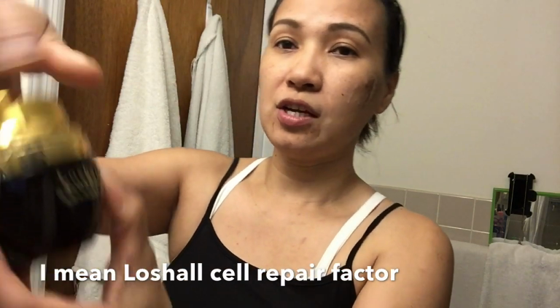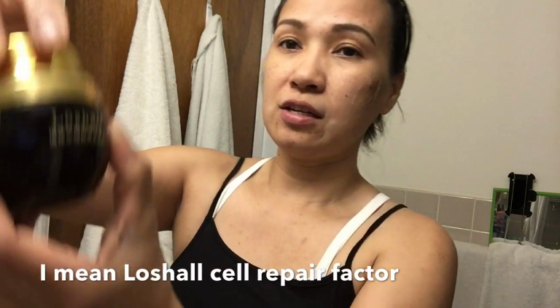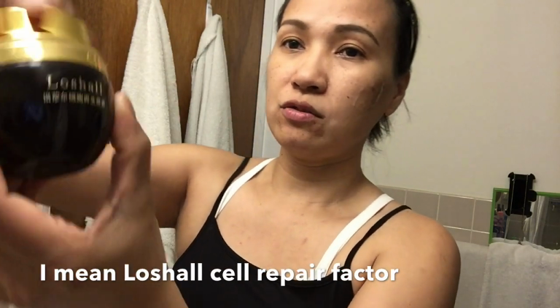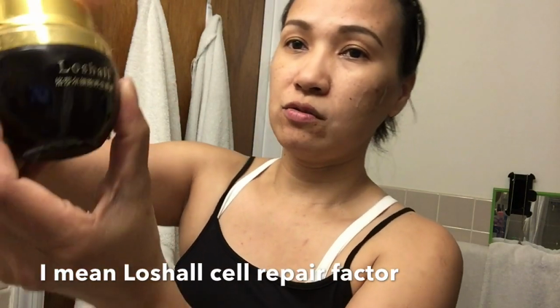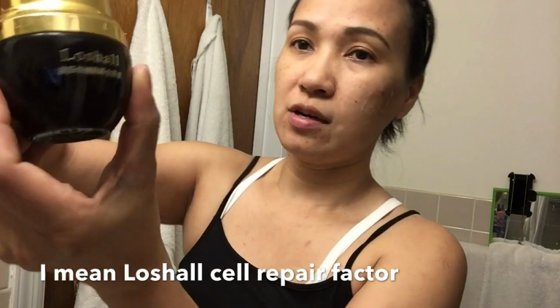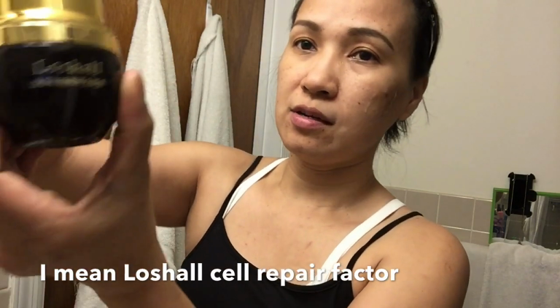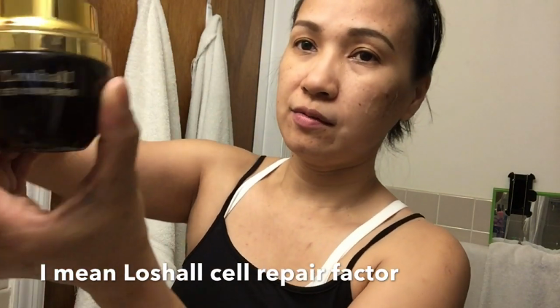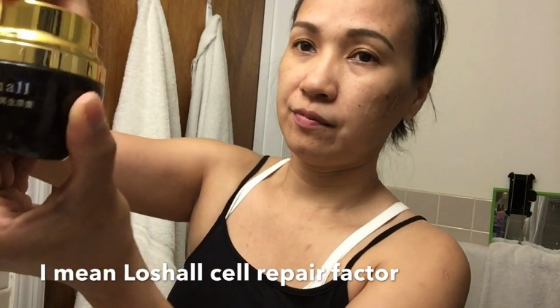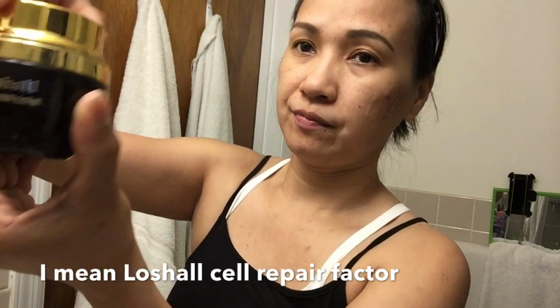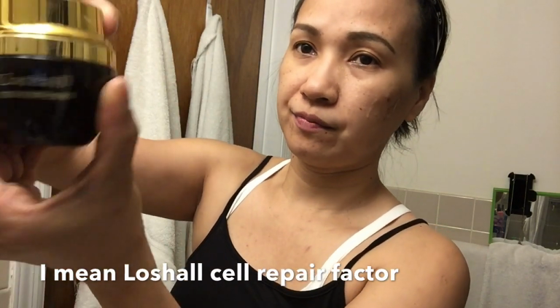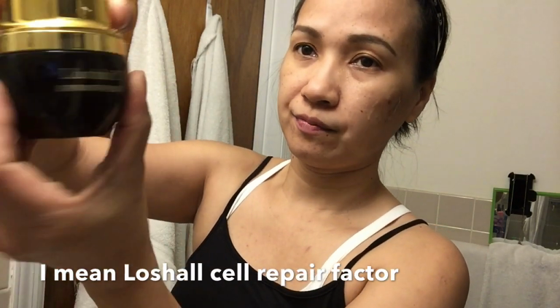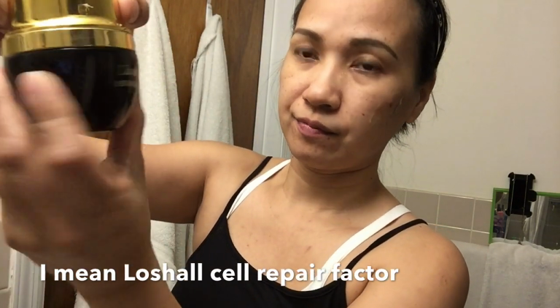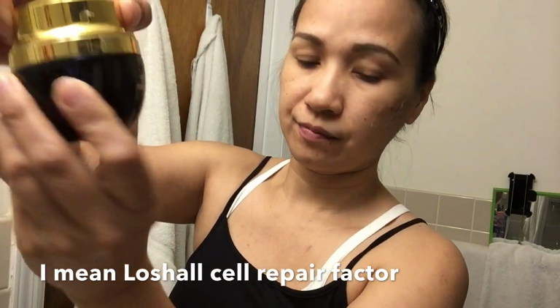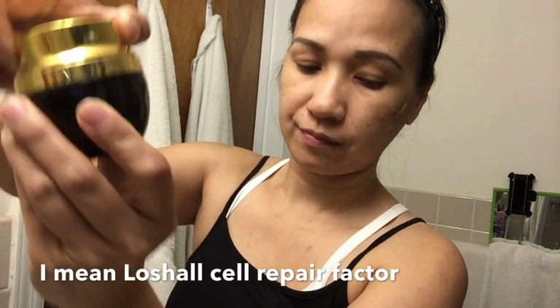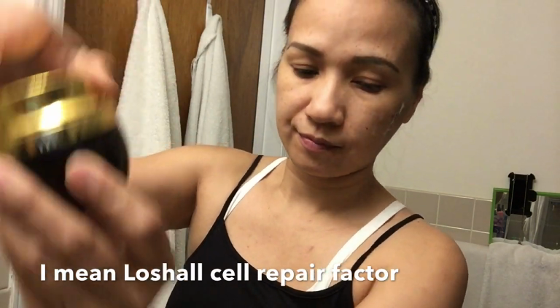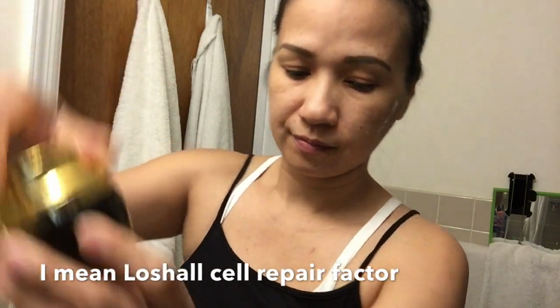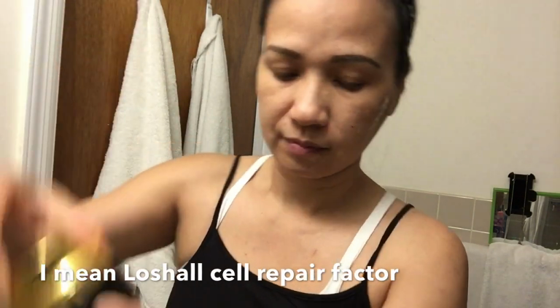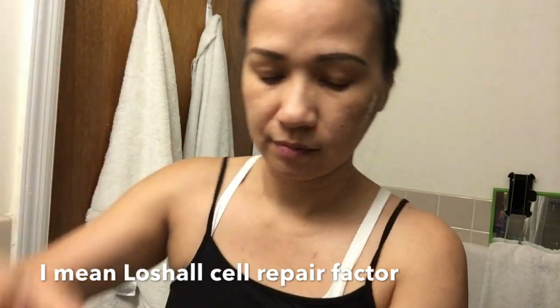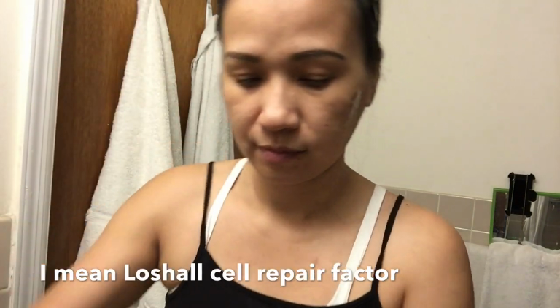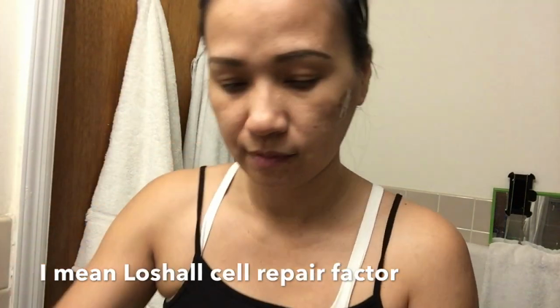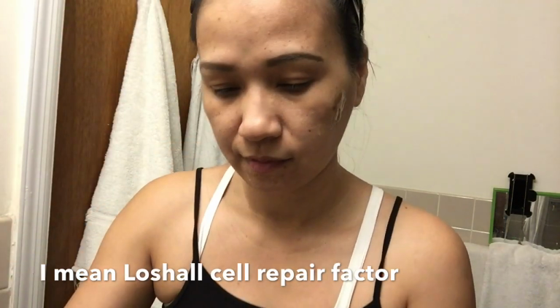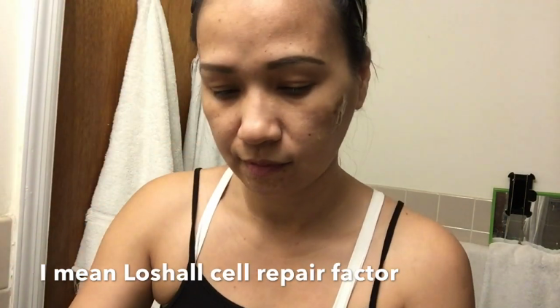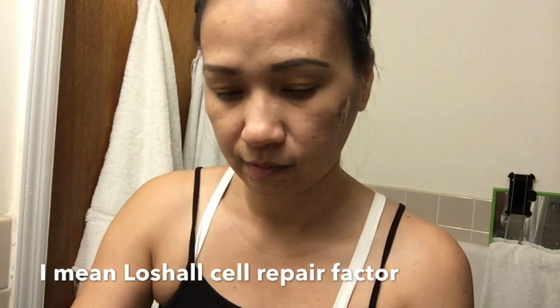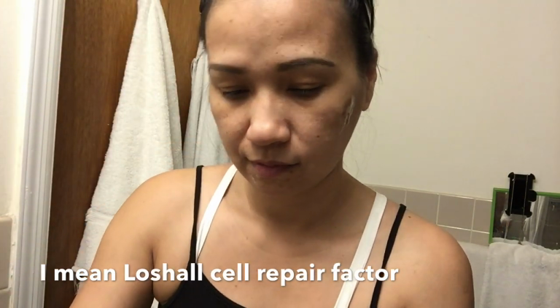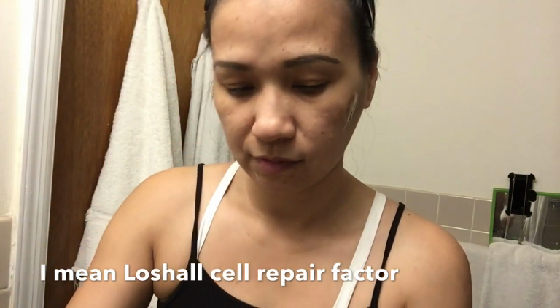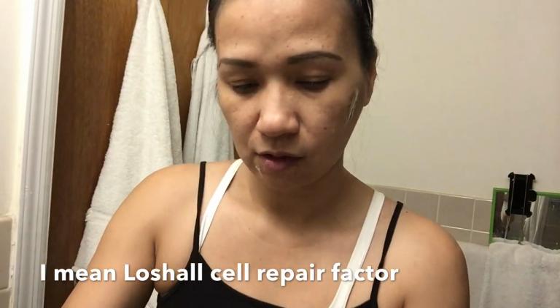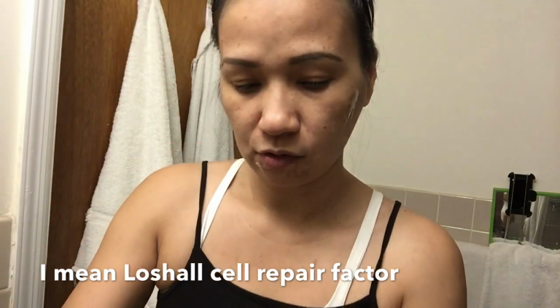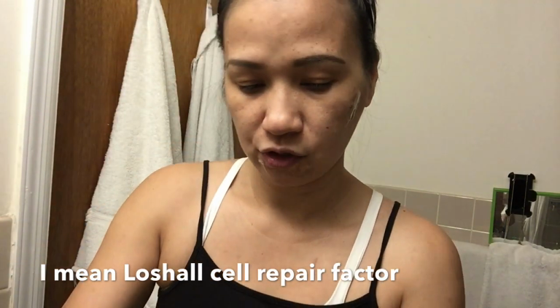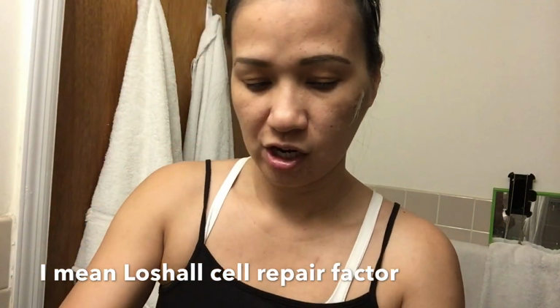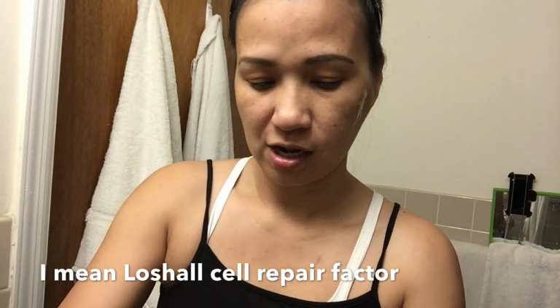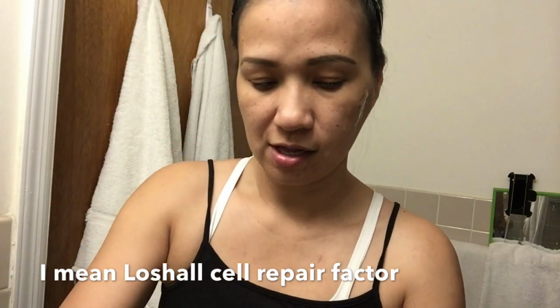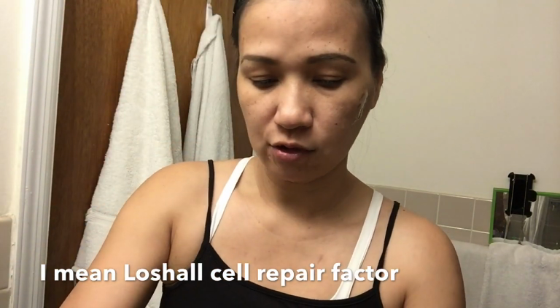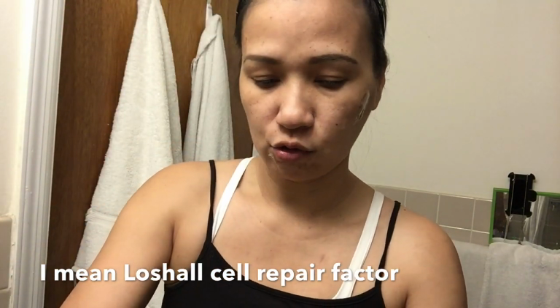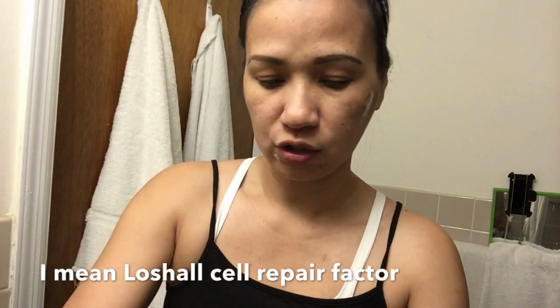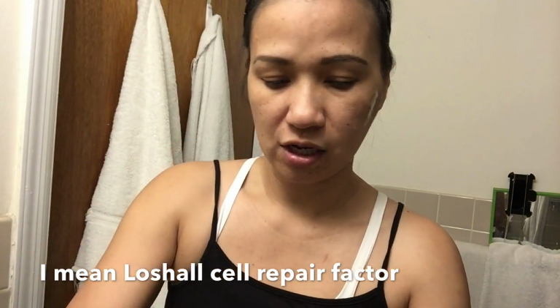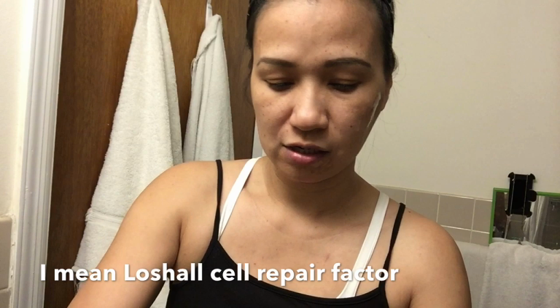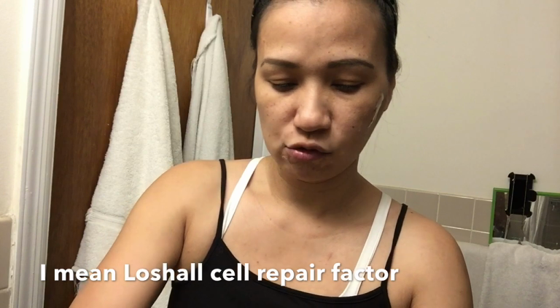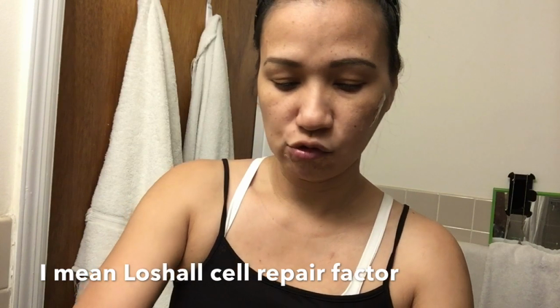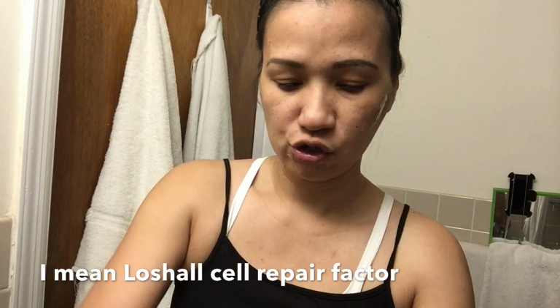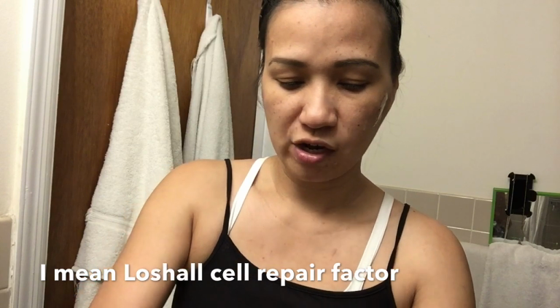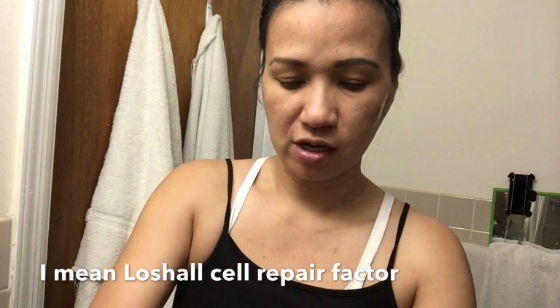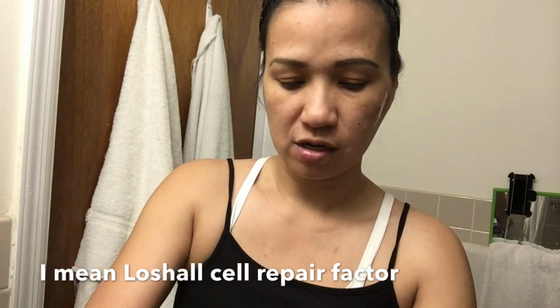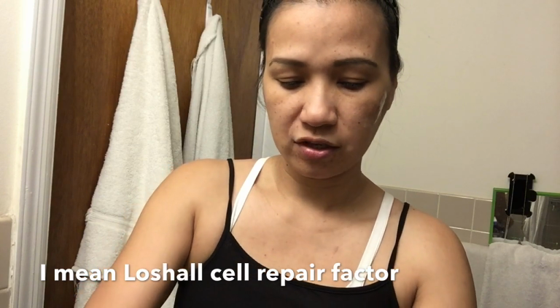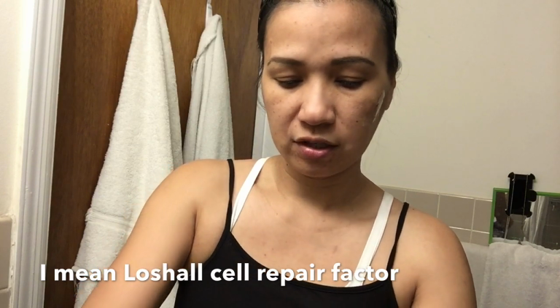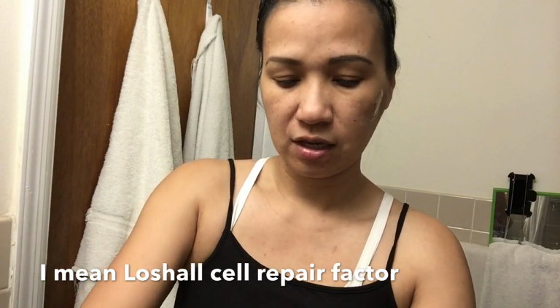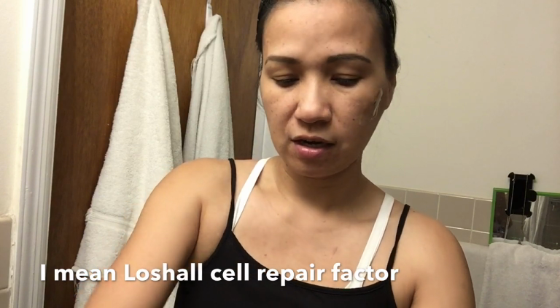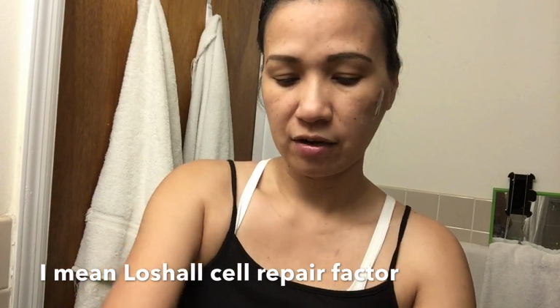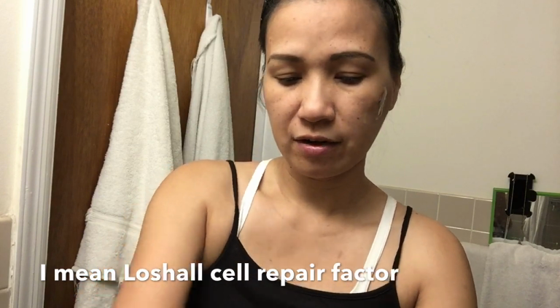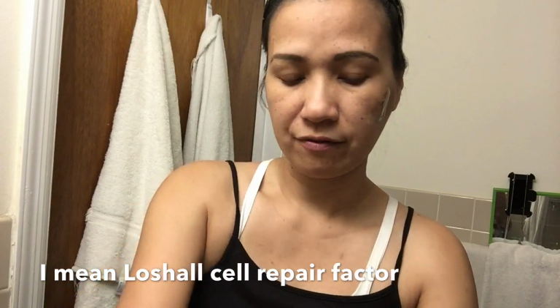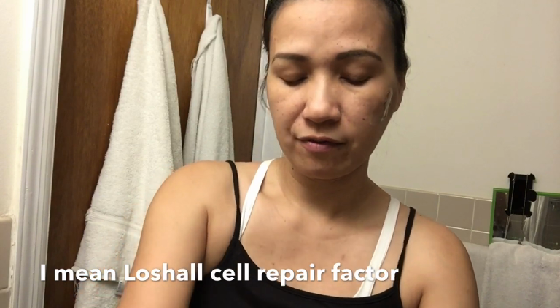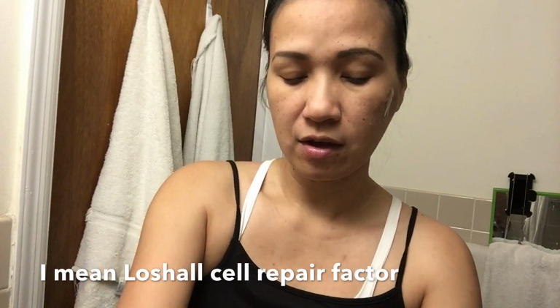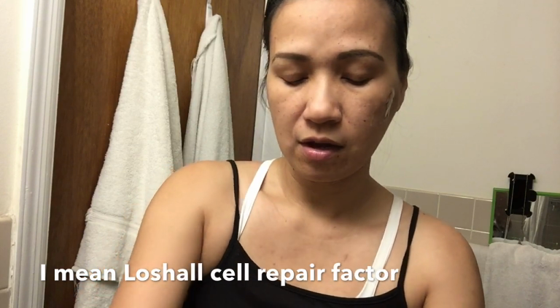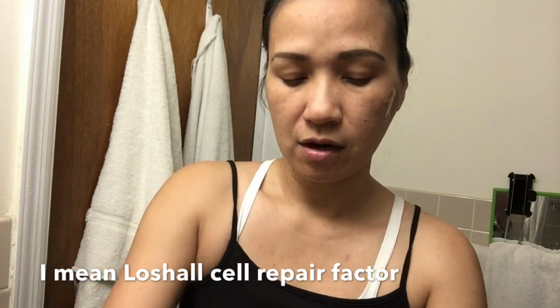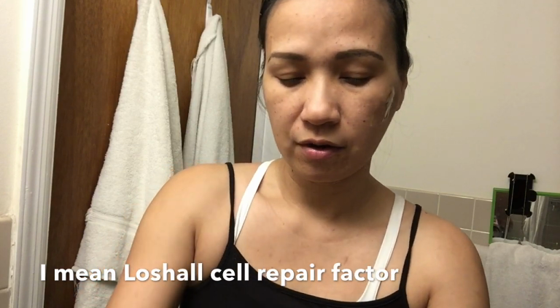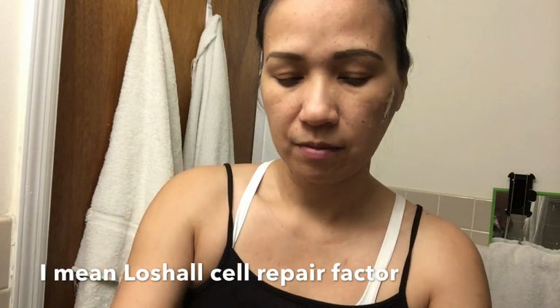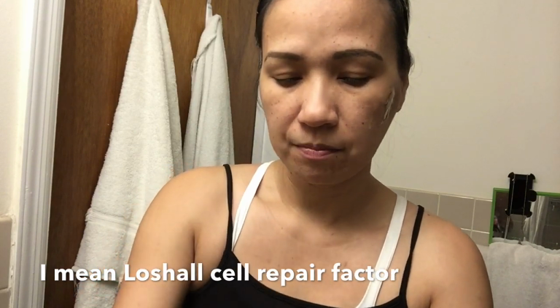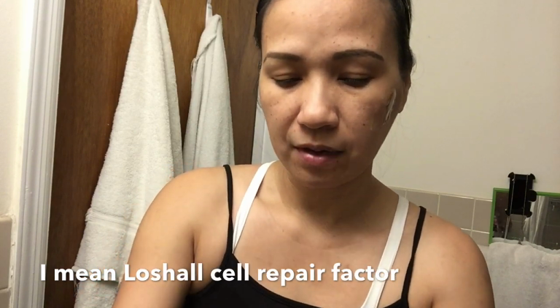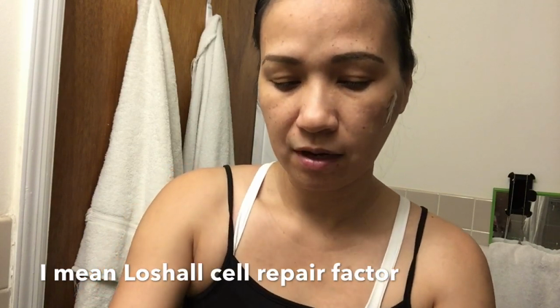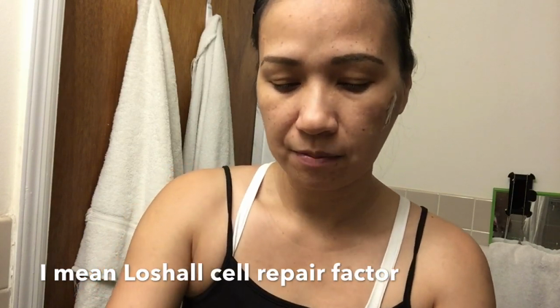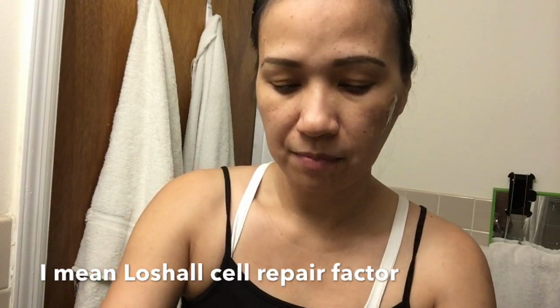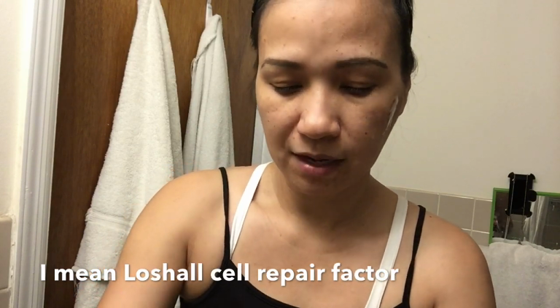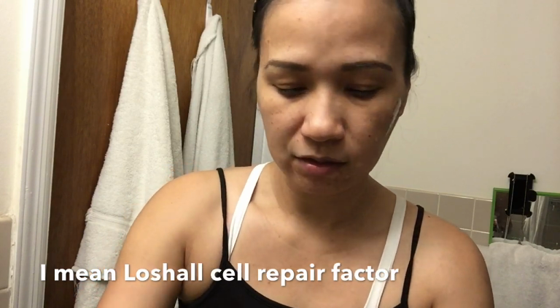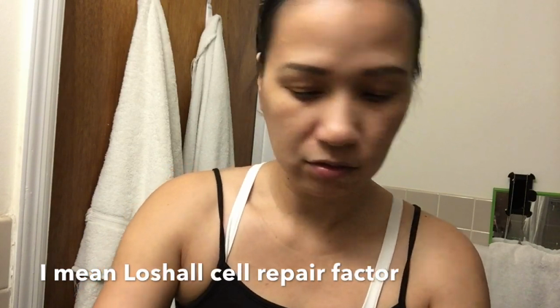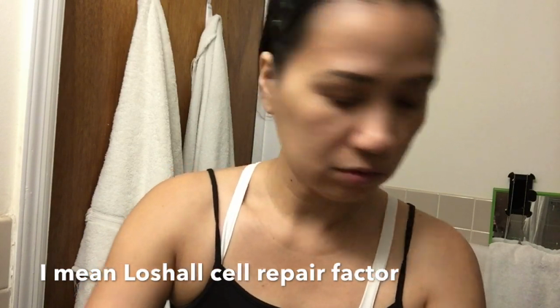It's called Lochelle — Lochelle Self-Repair Factor.